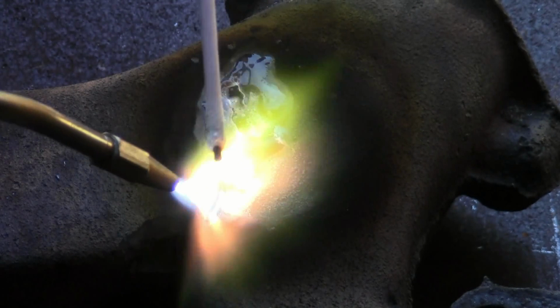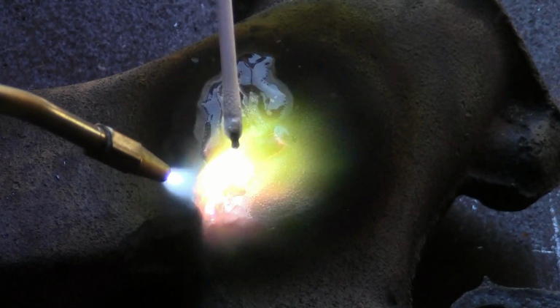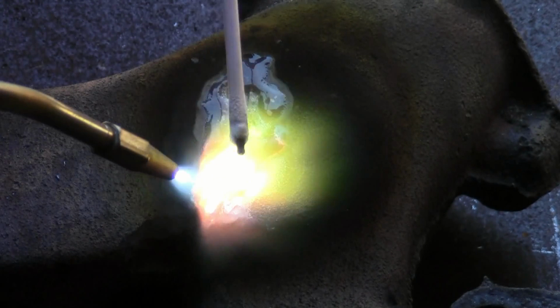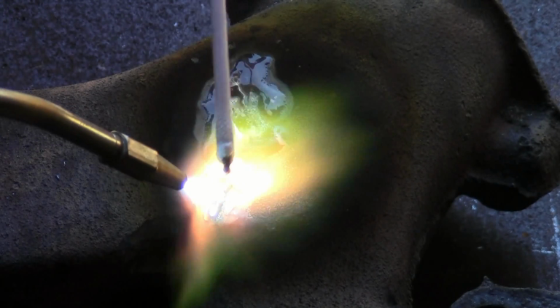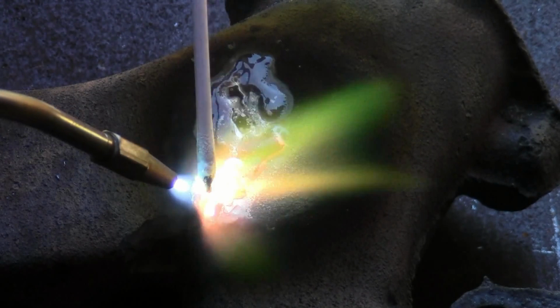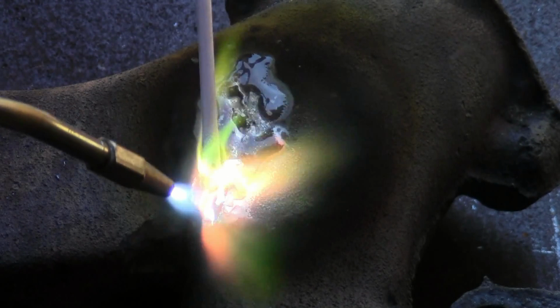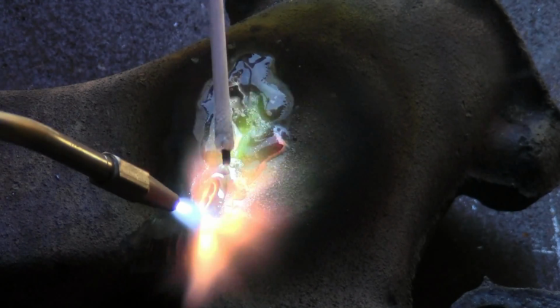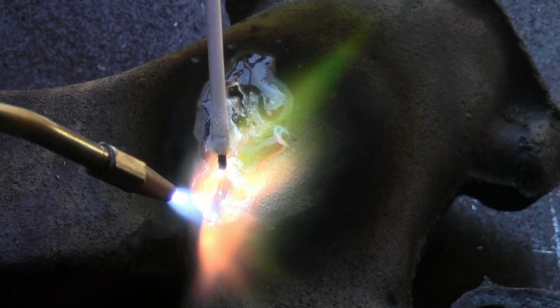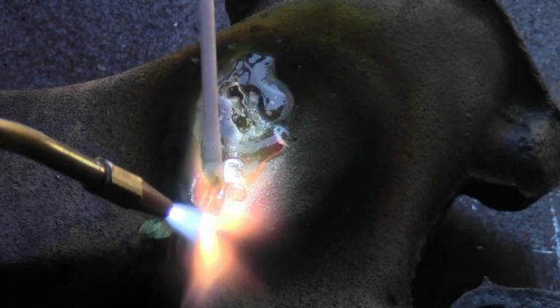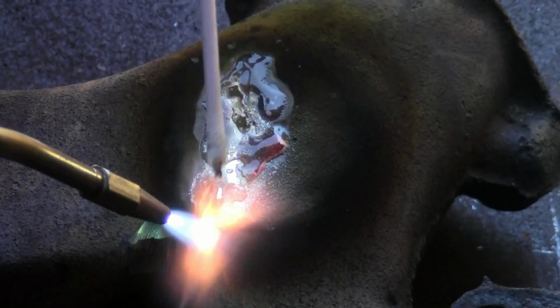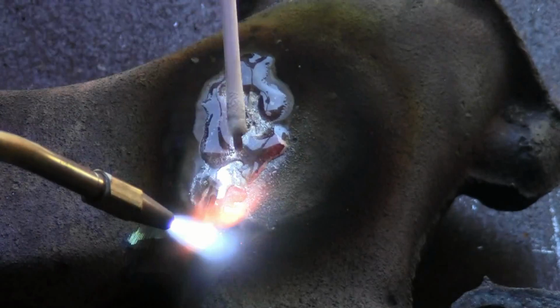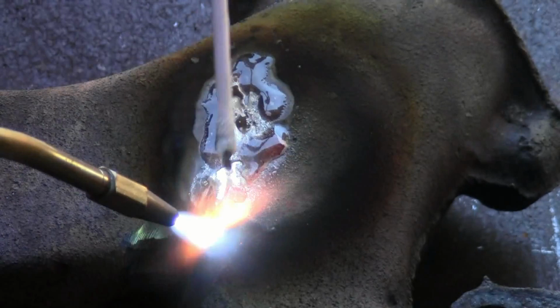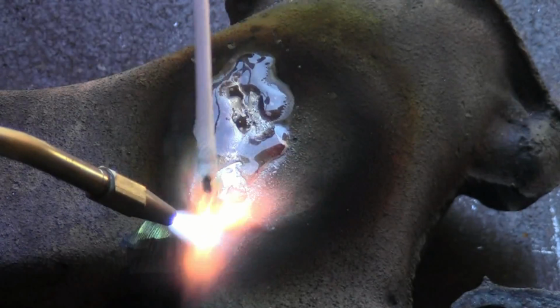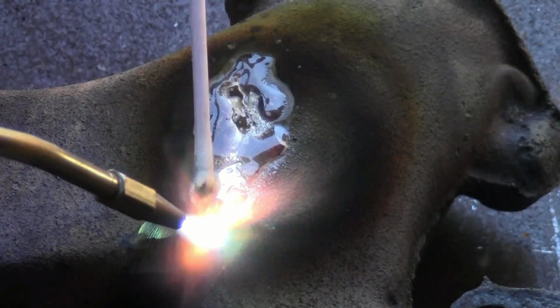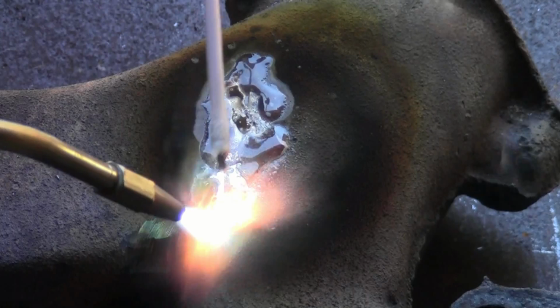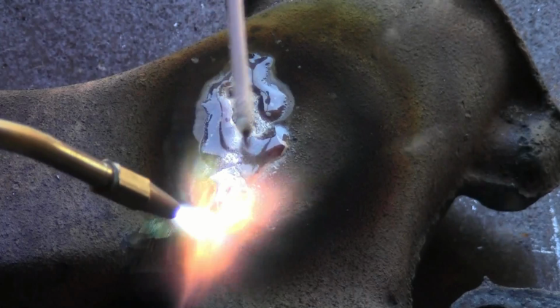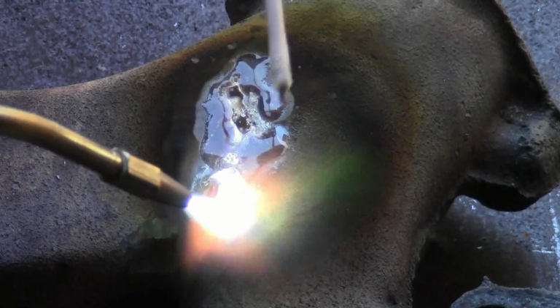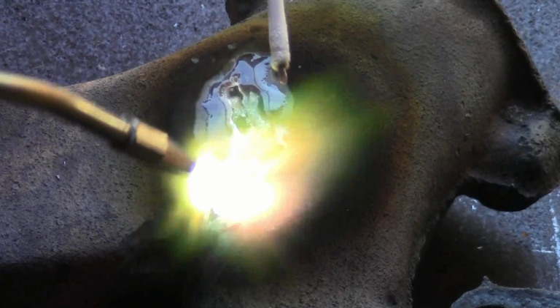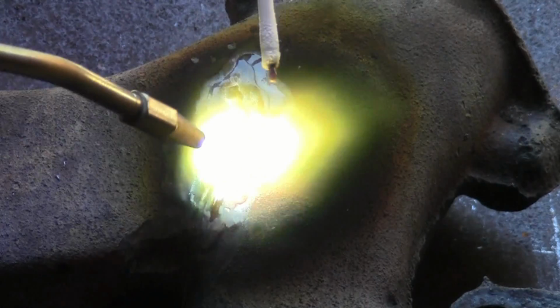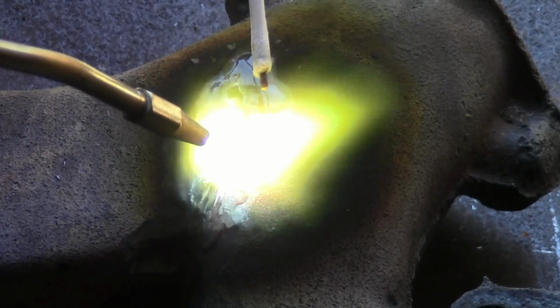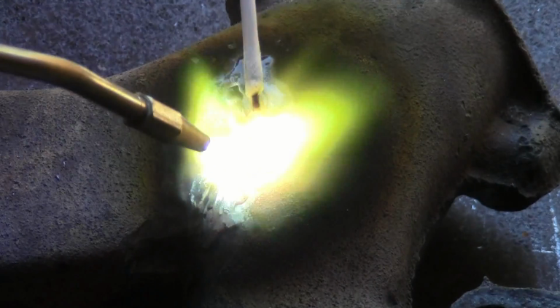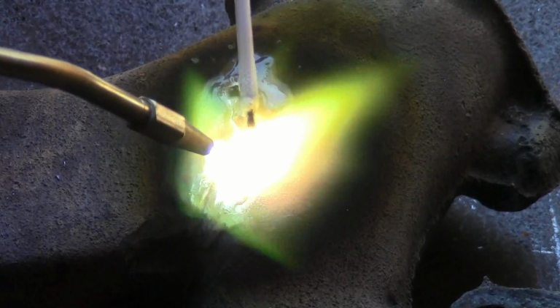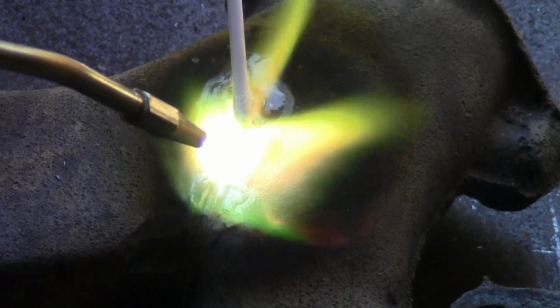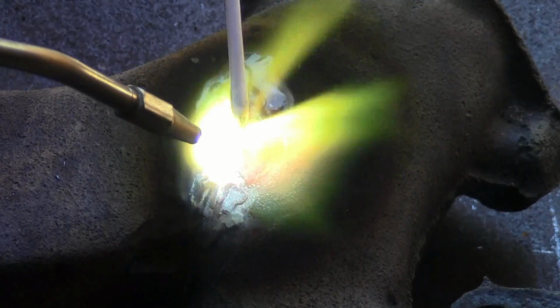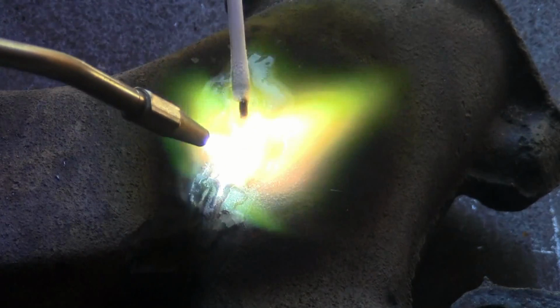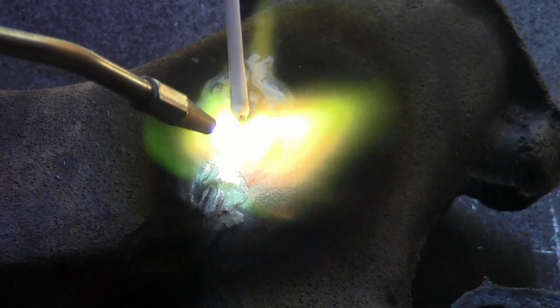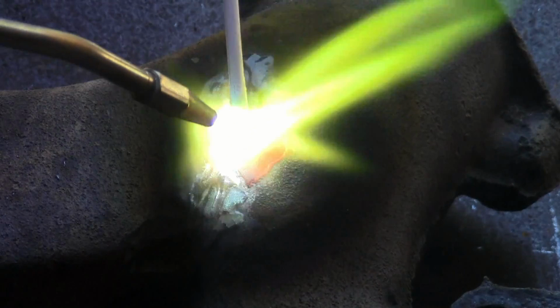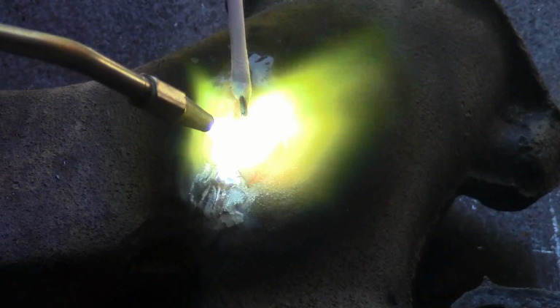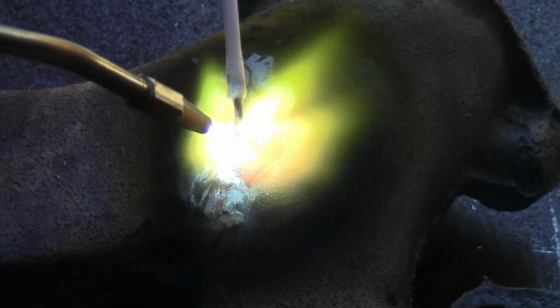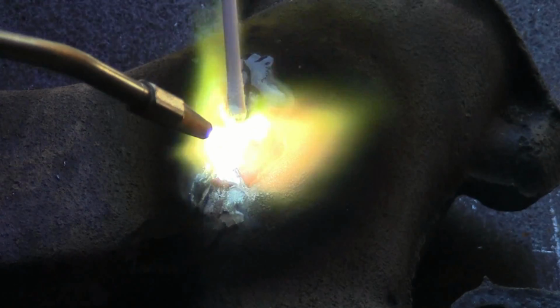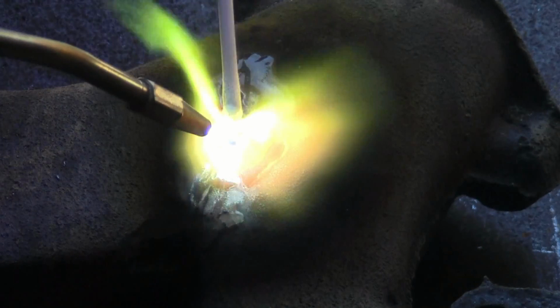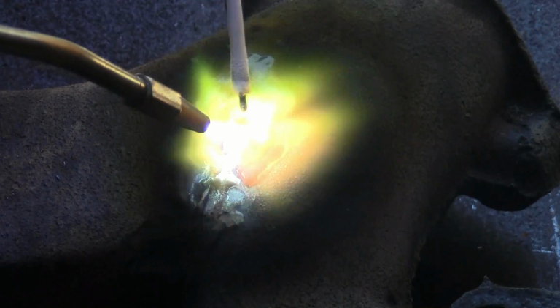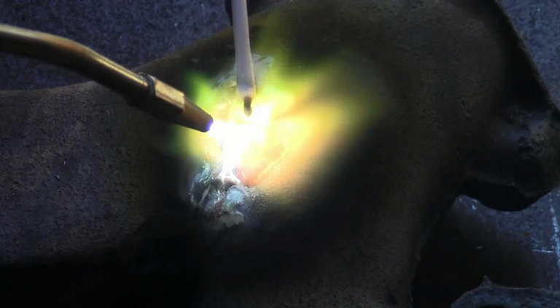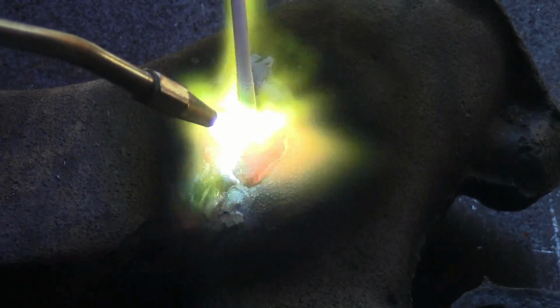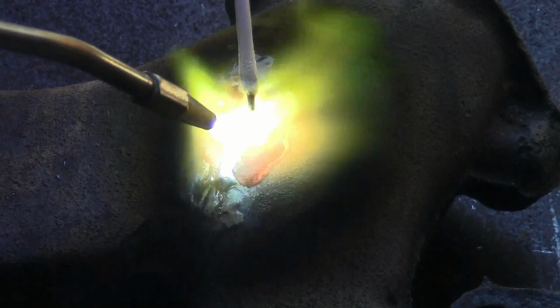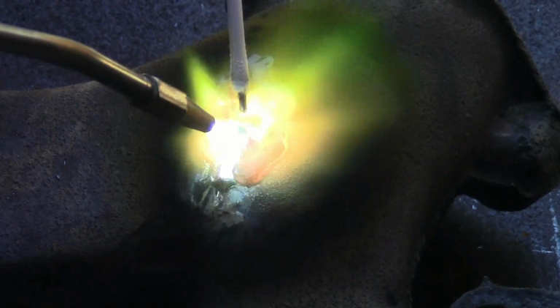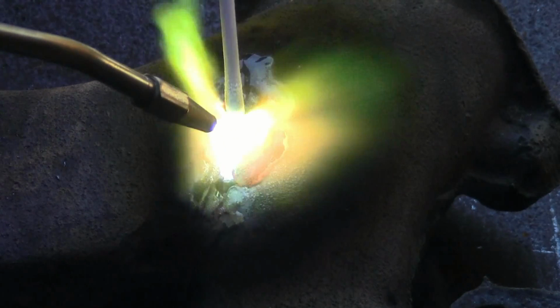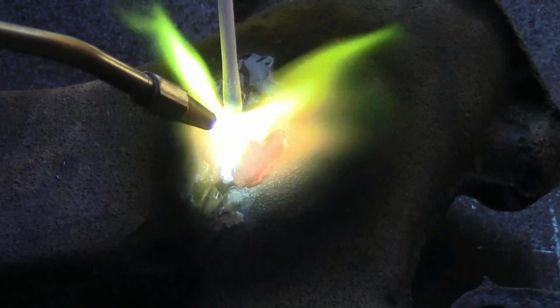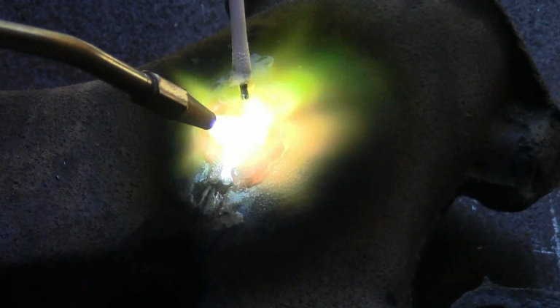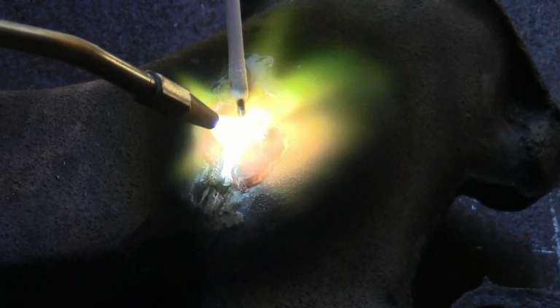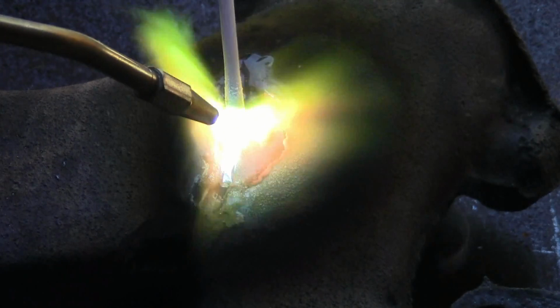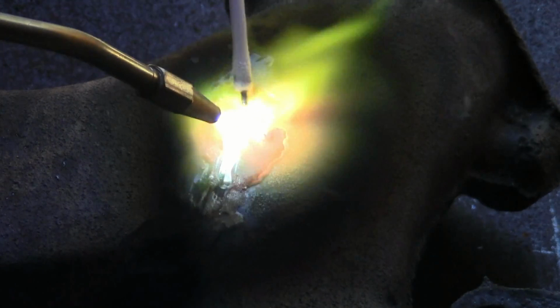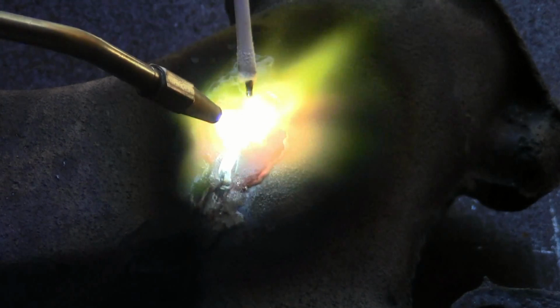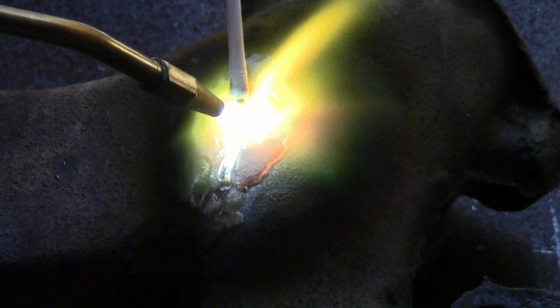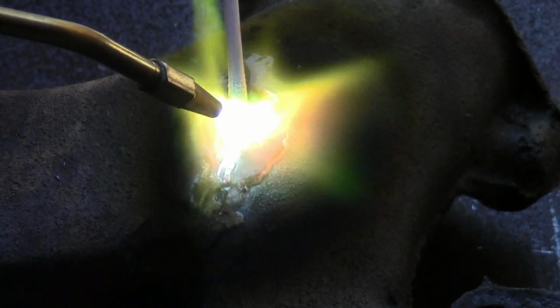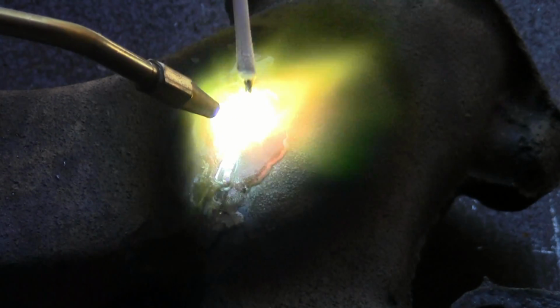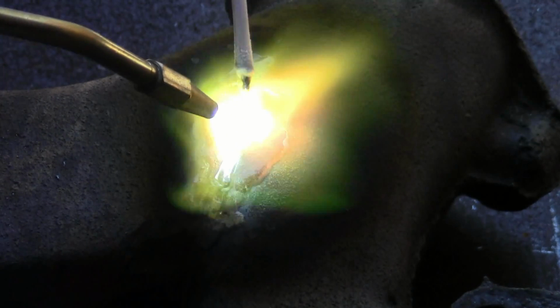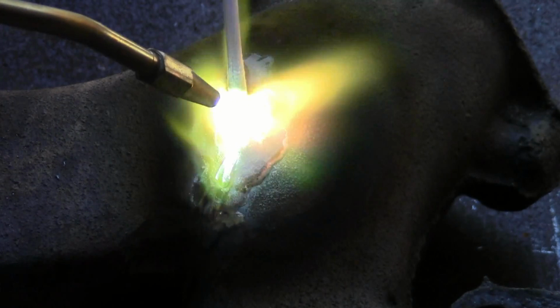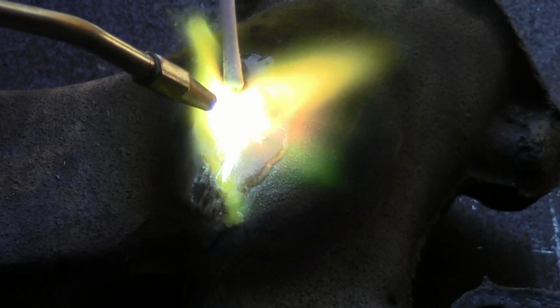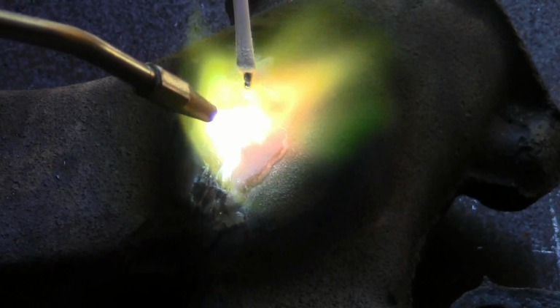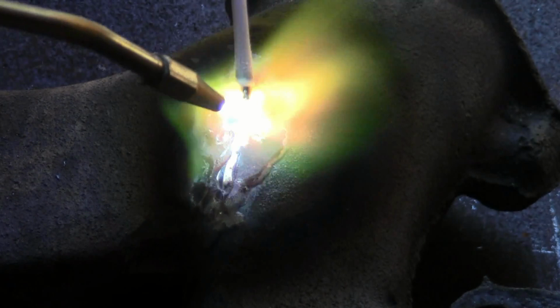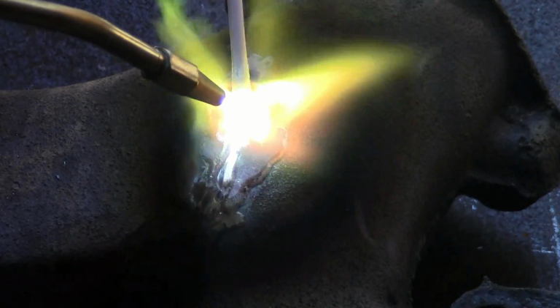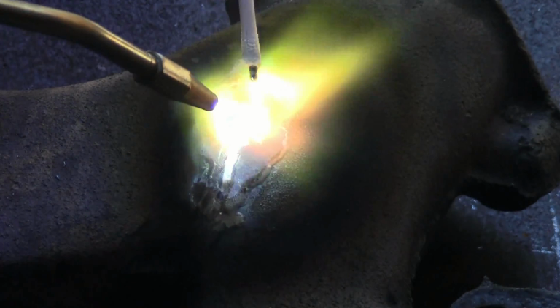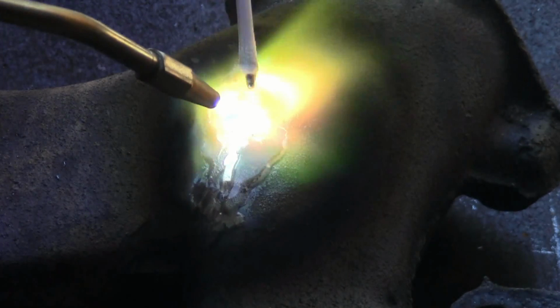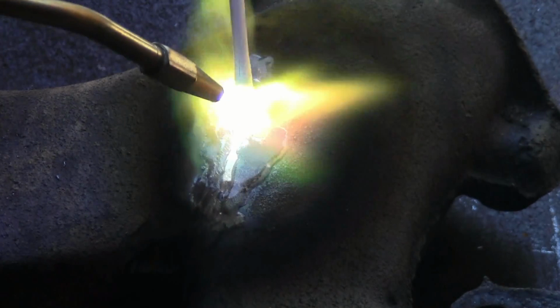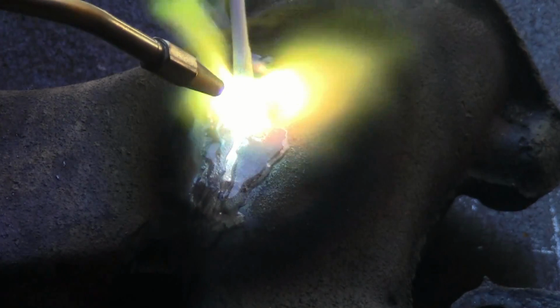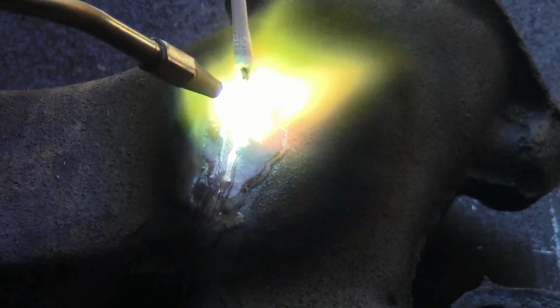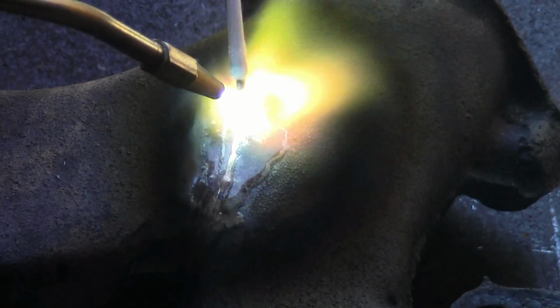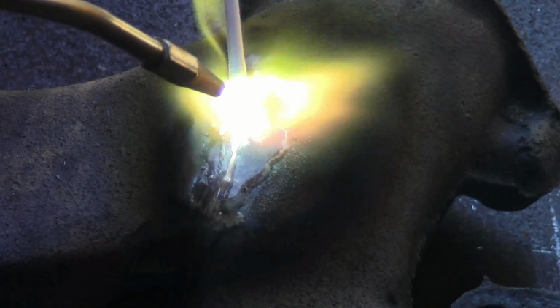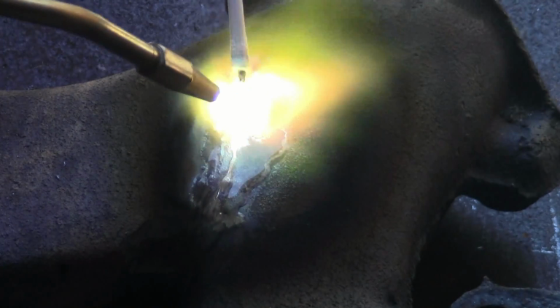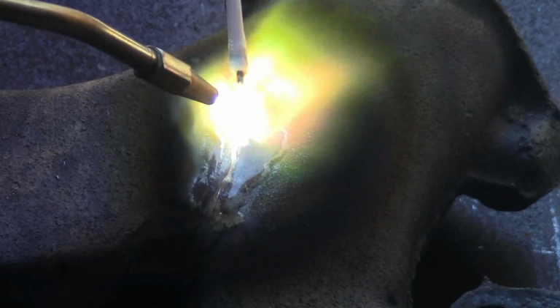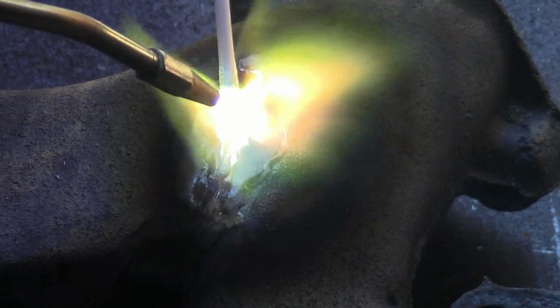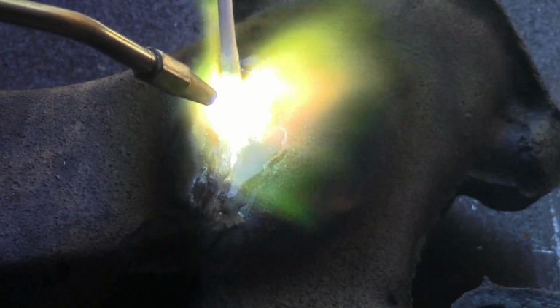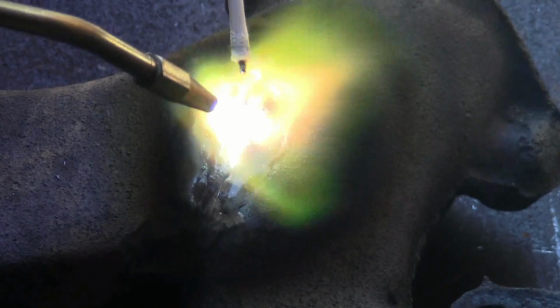If you run into an area where it doesn't want to bond, stop and re-clean the spot, as contaminants can be left from your grinder.